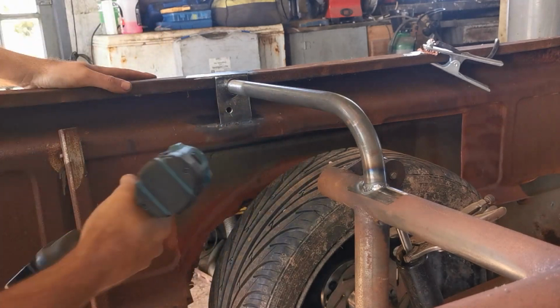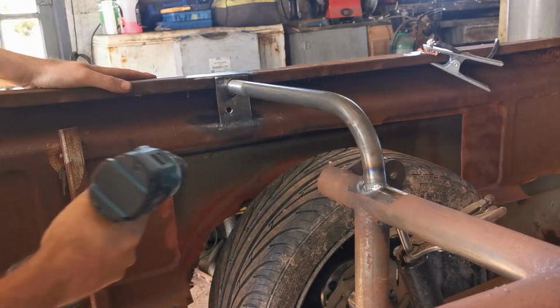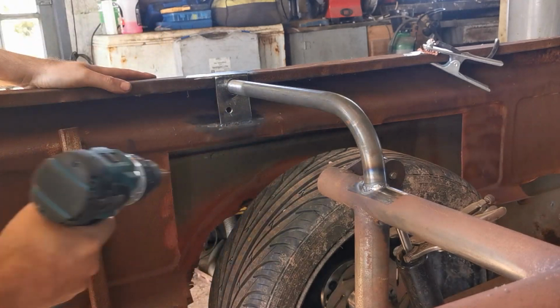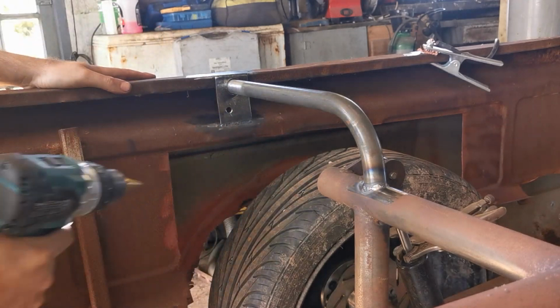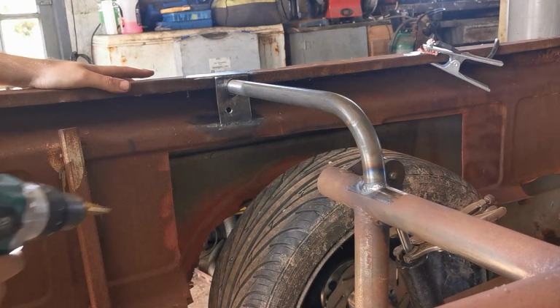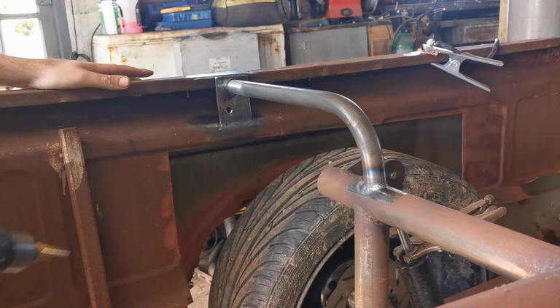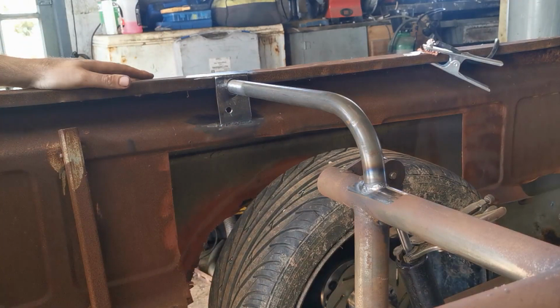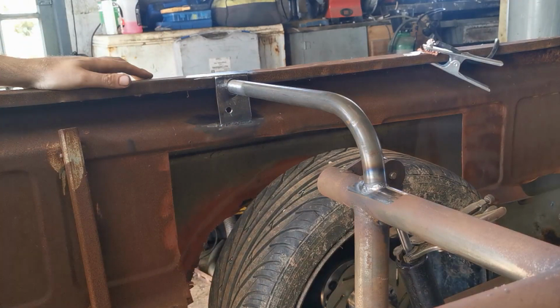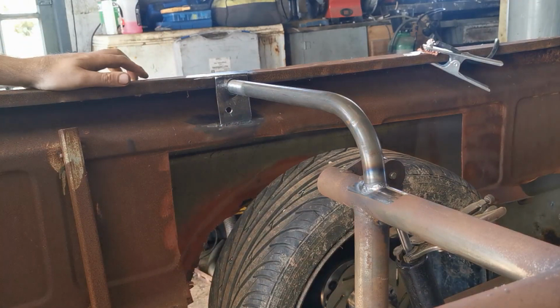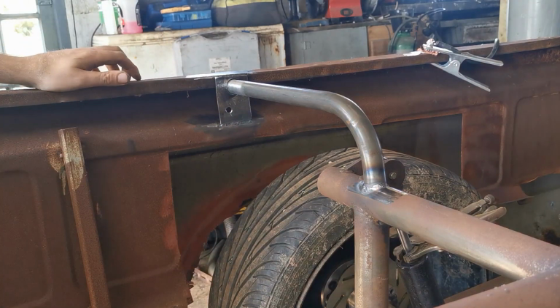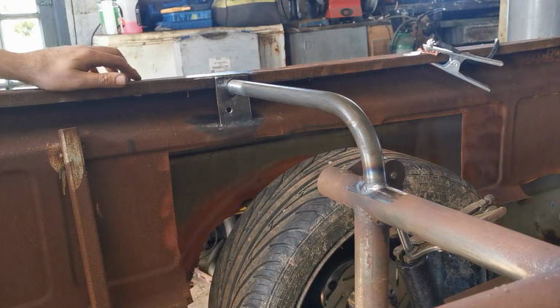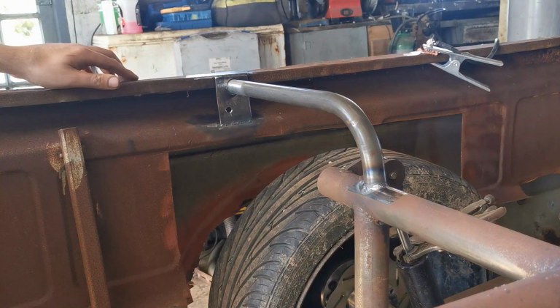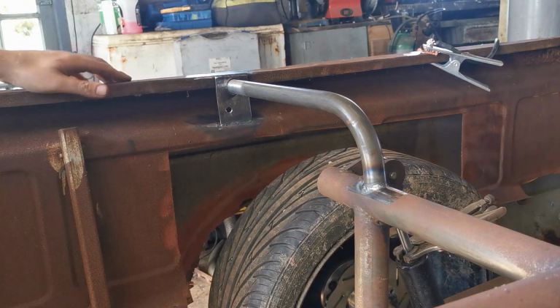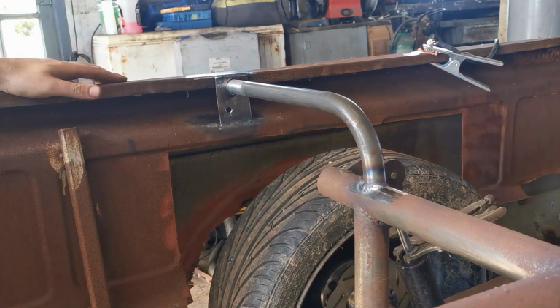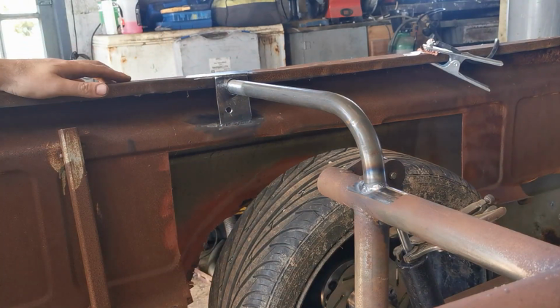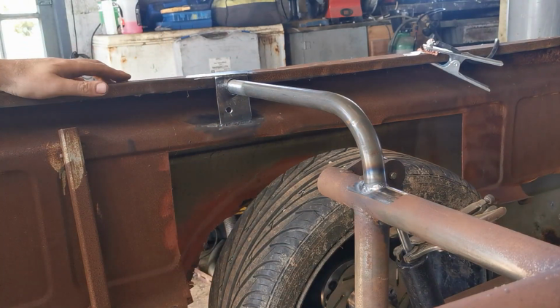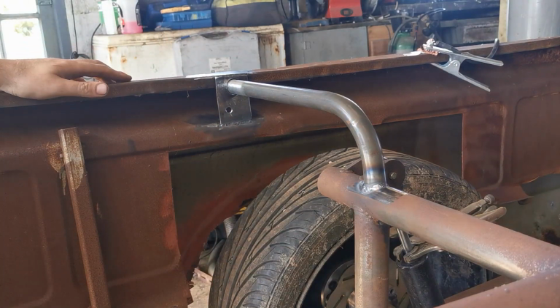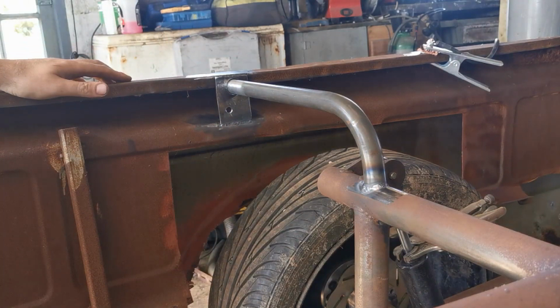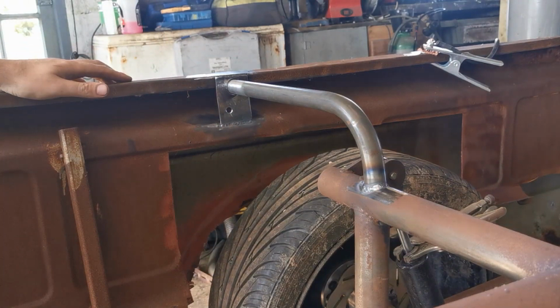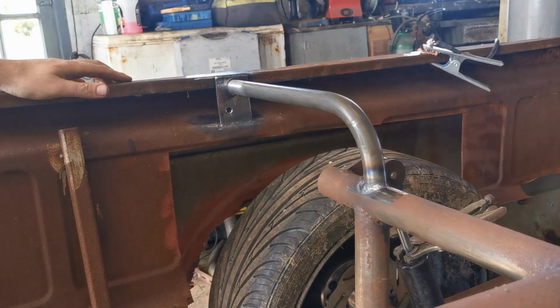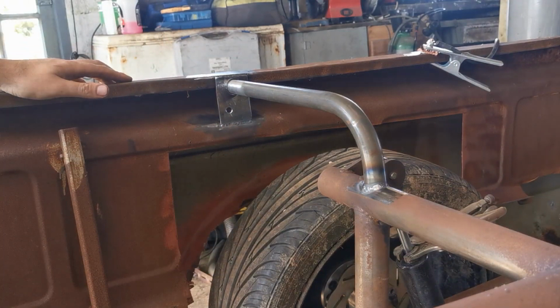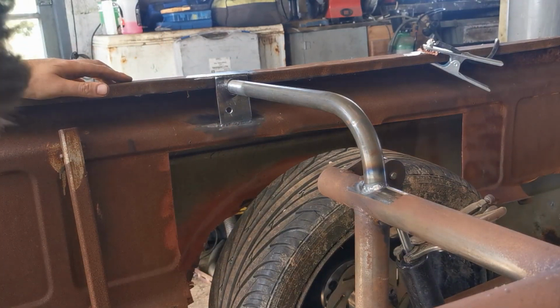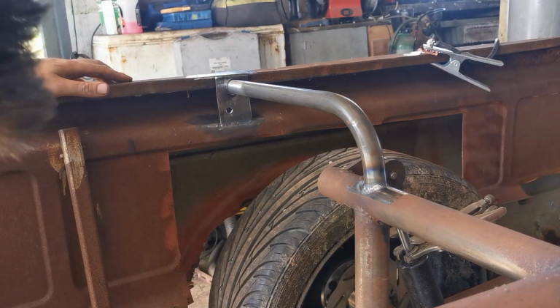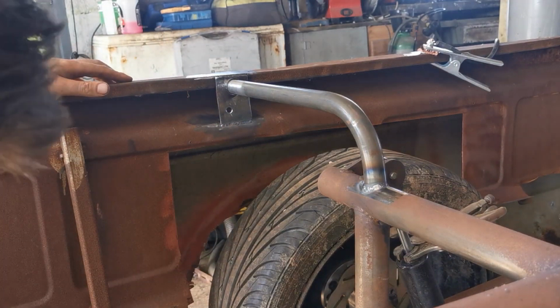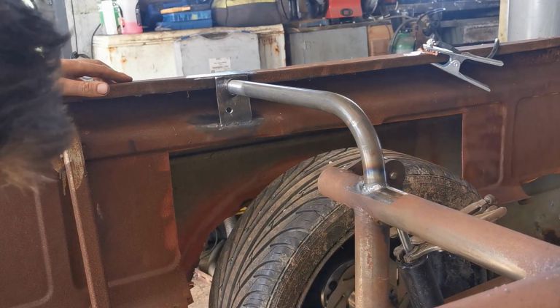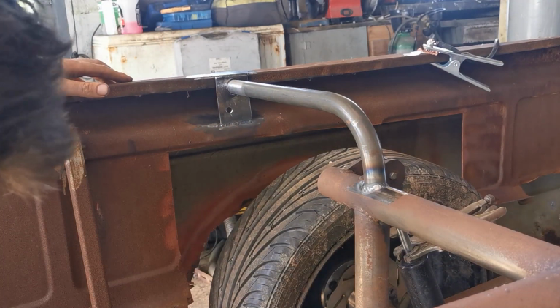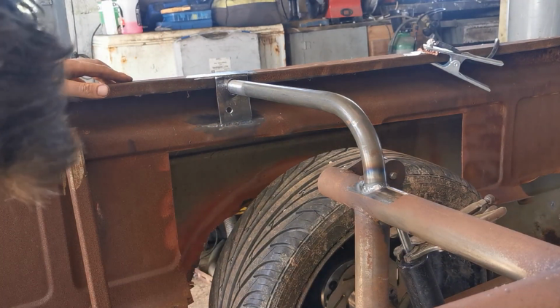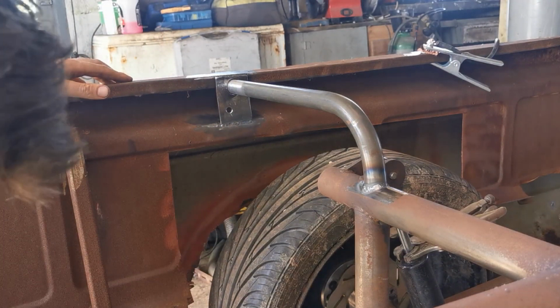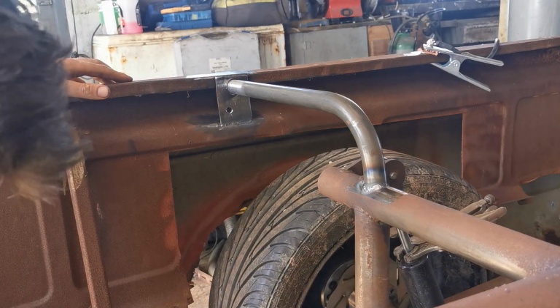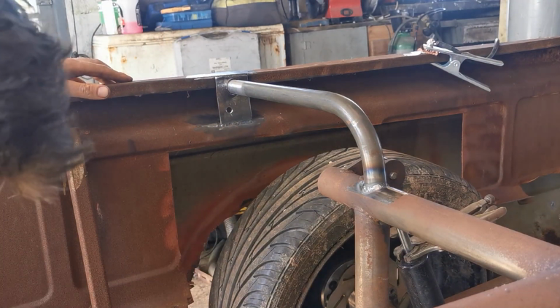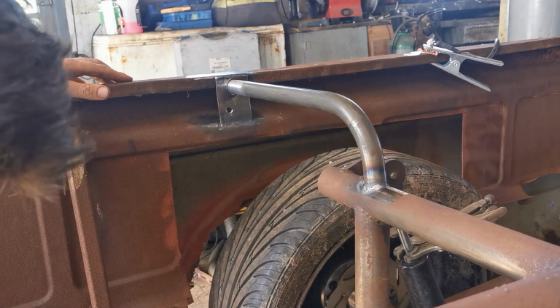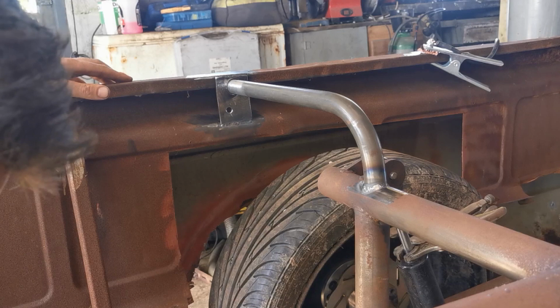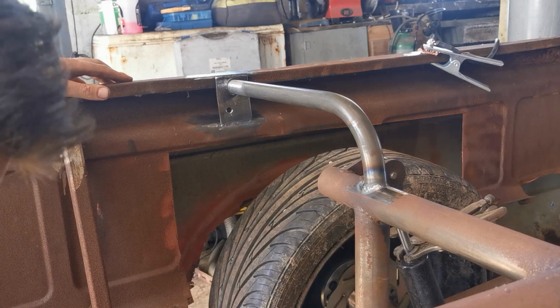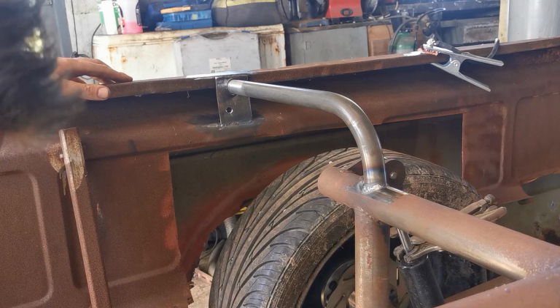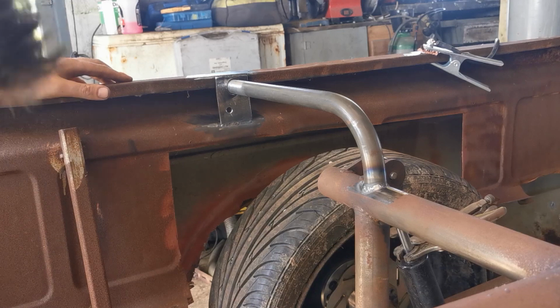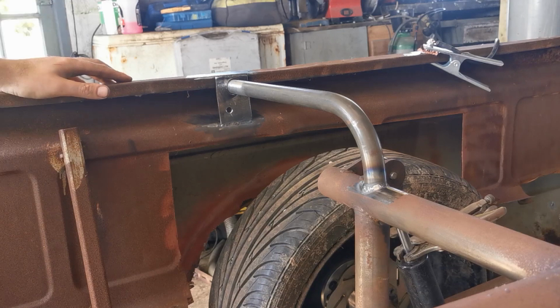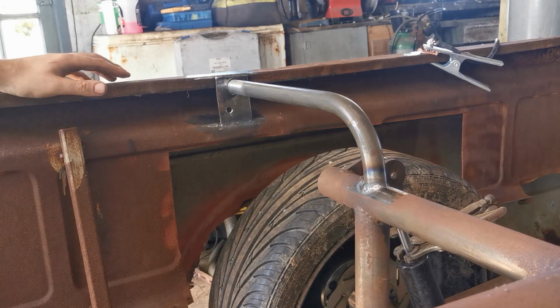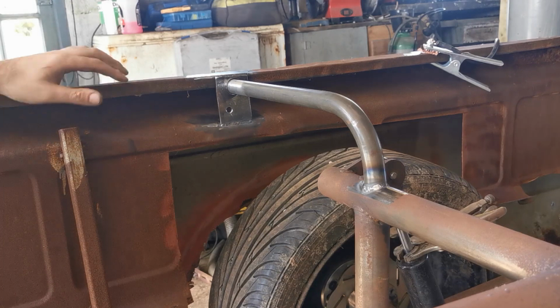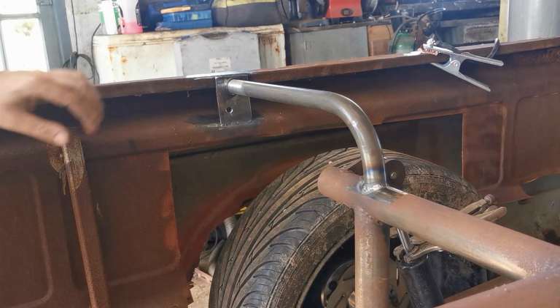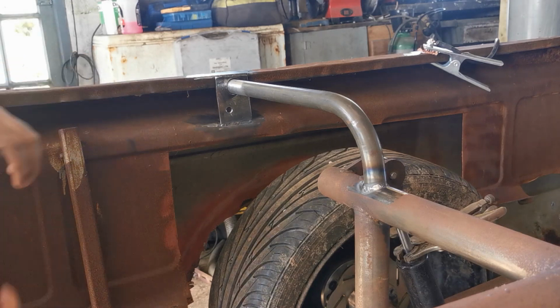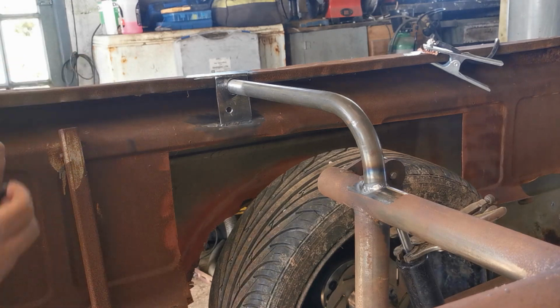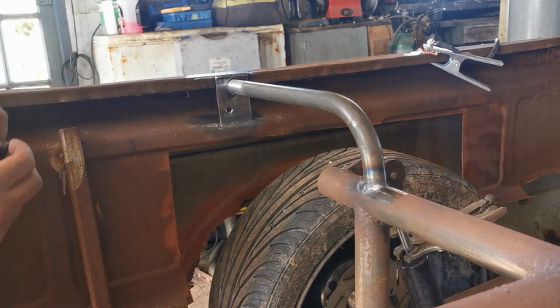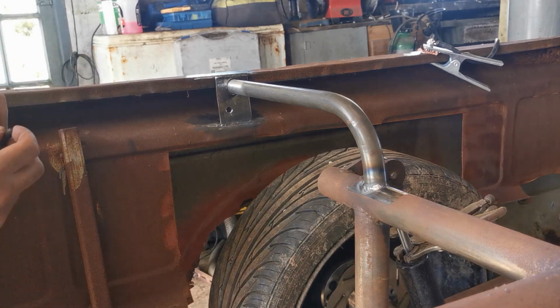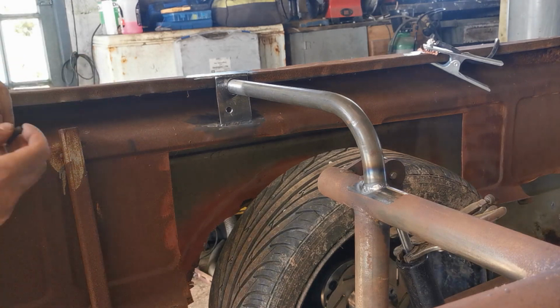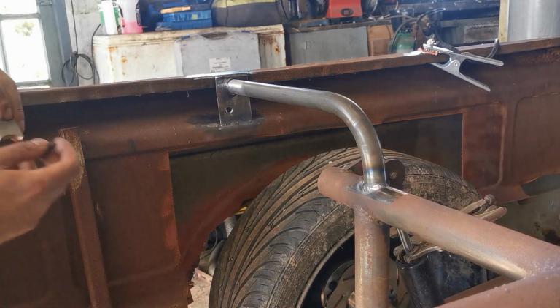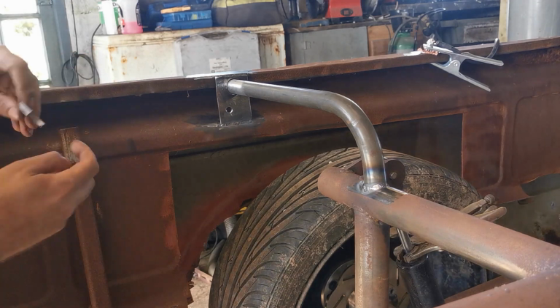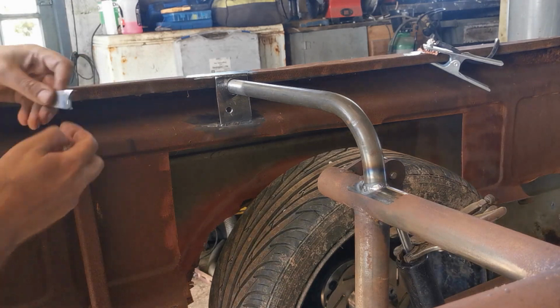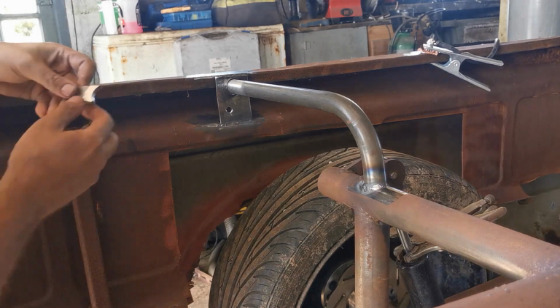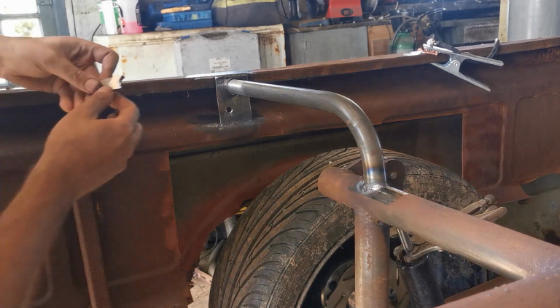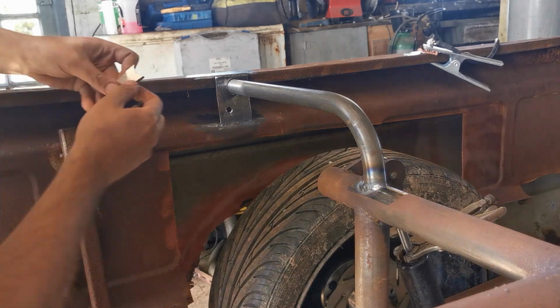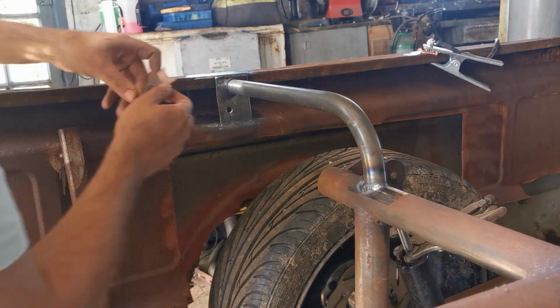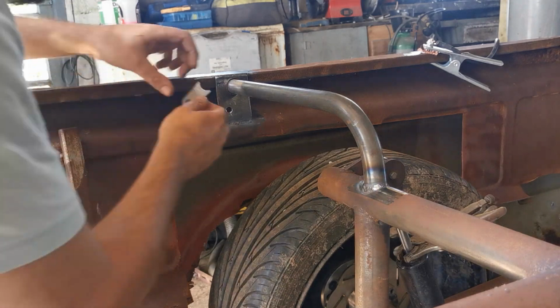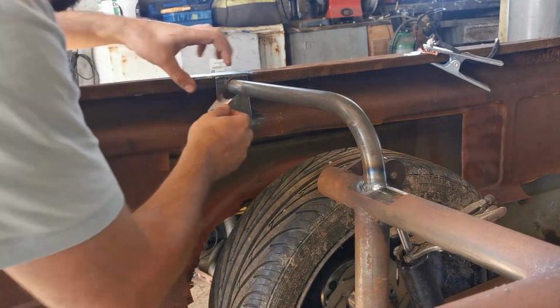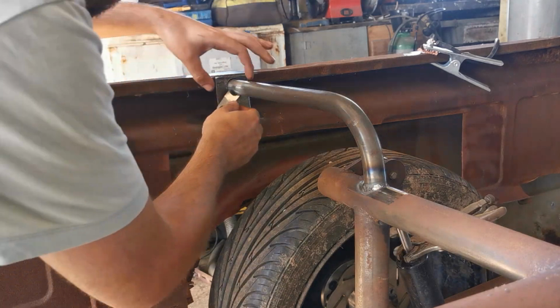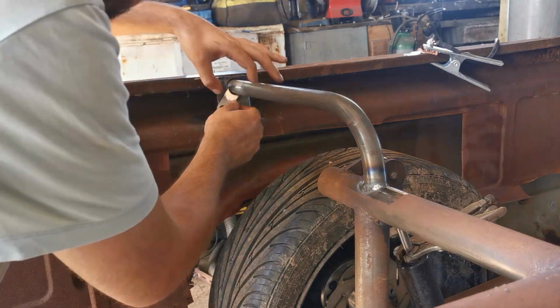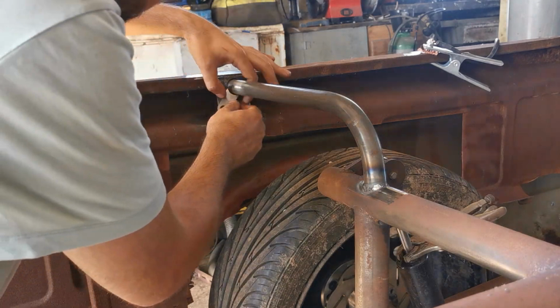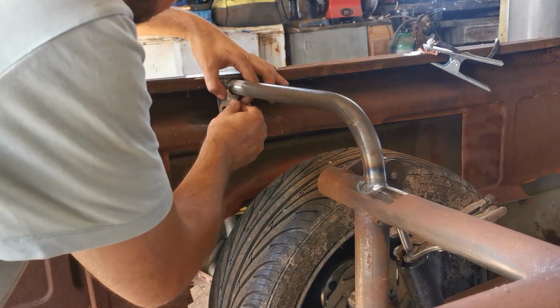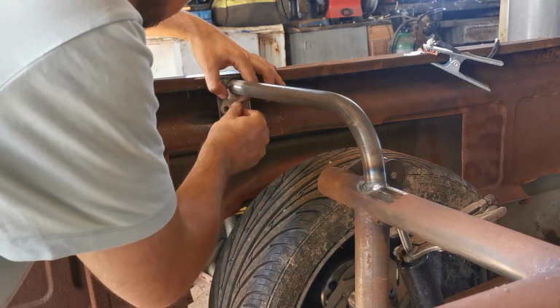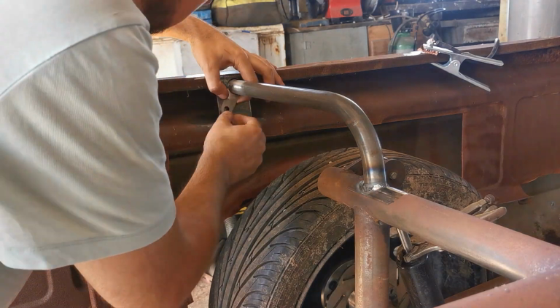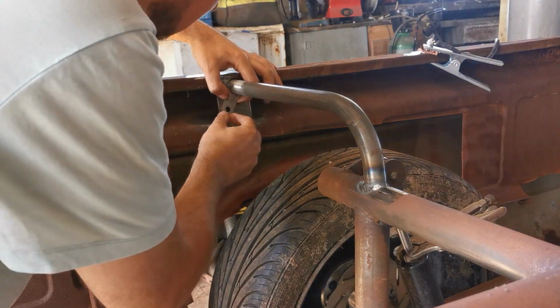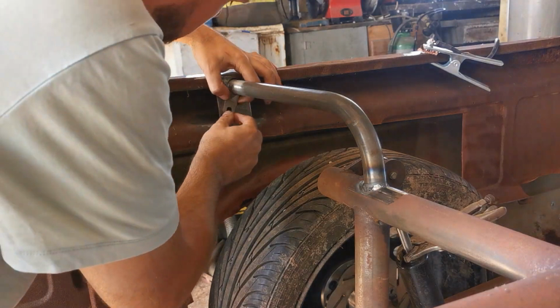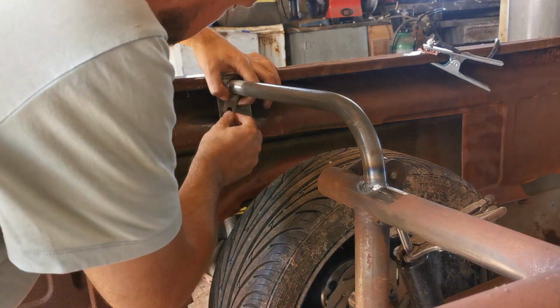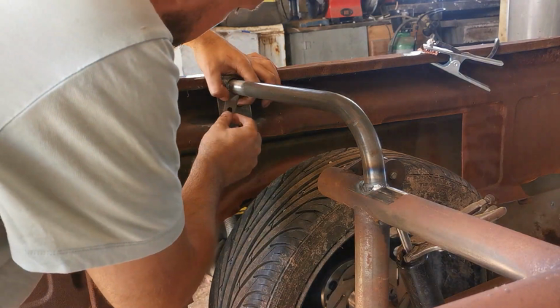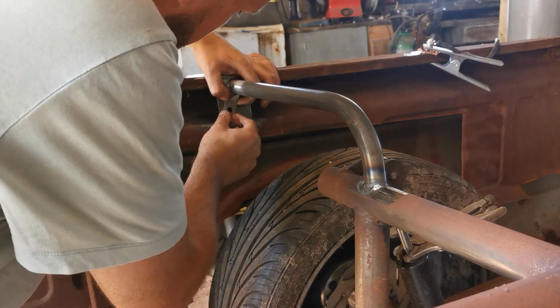So it's time to add some small brackets with removable cap screws, which will keep it all nice and secure.